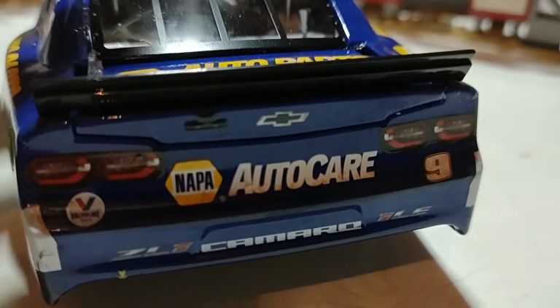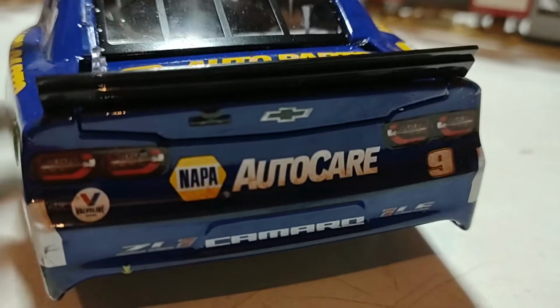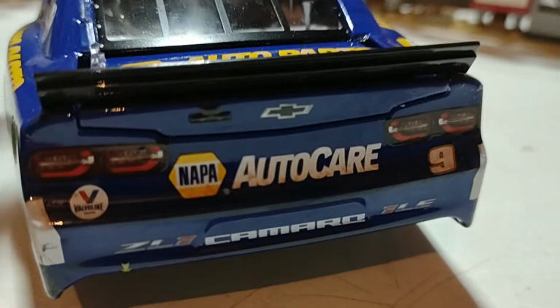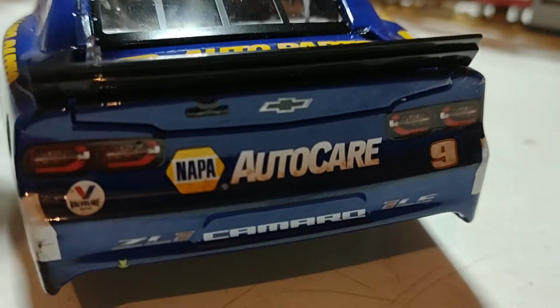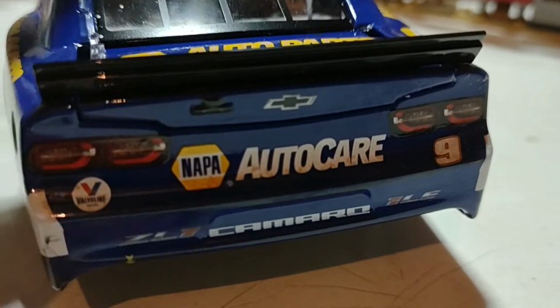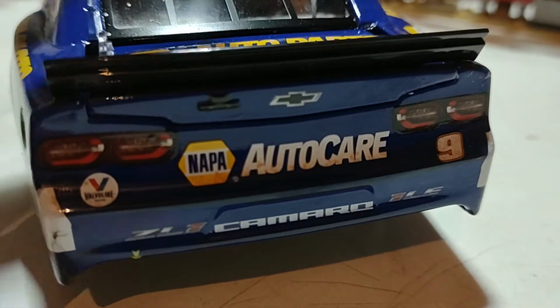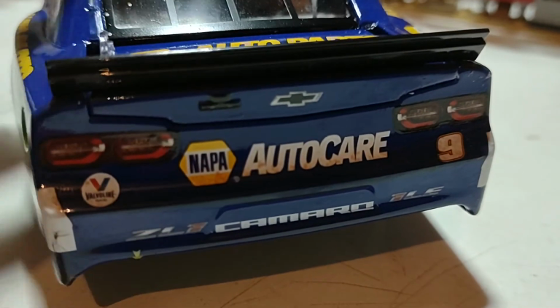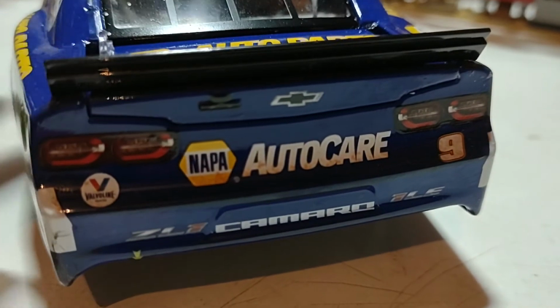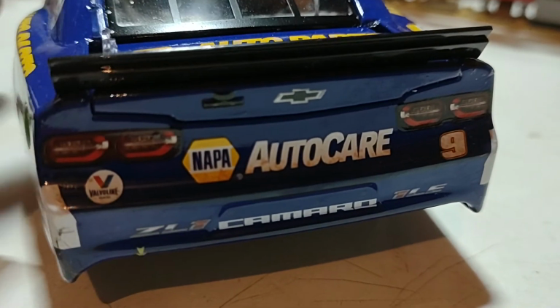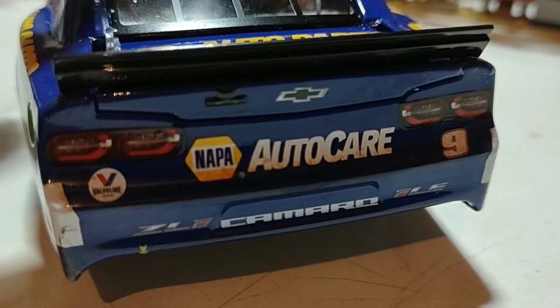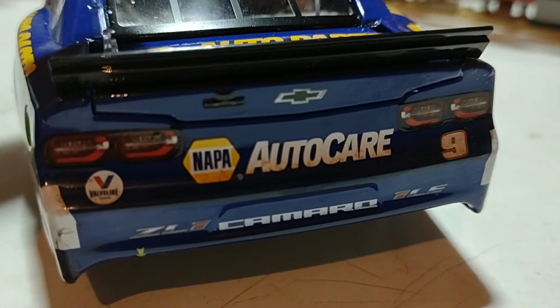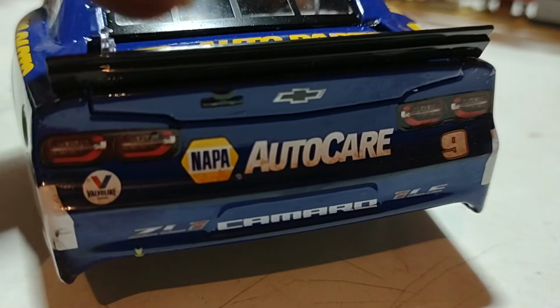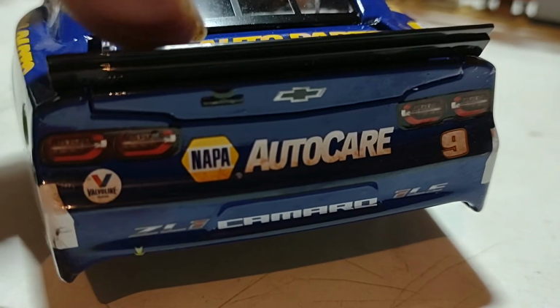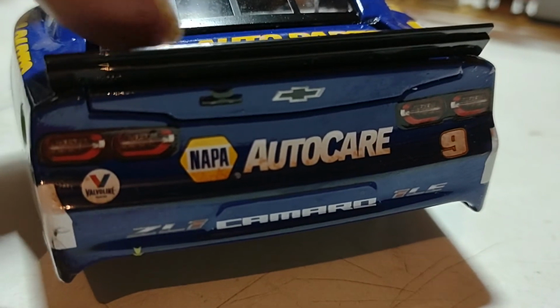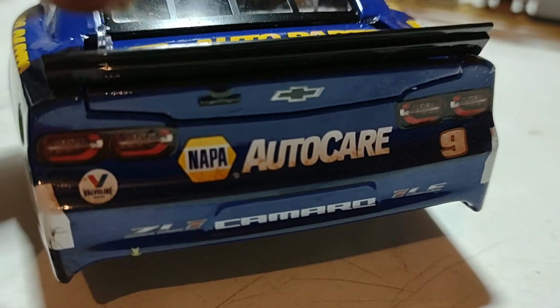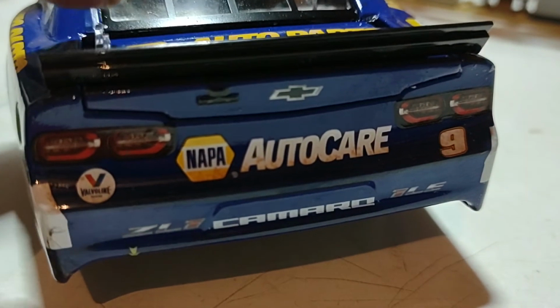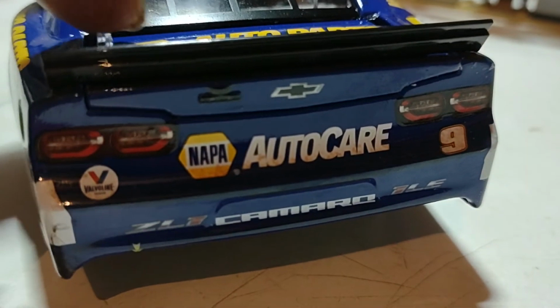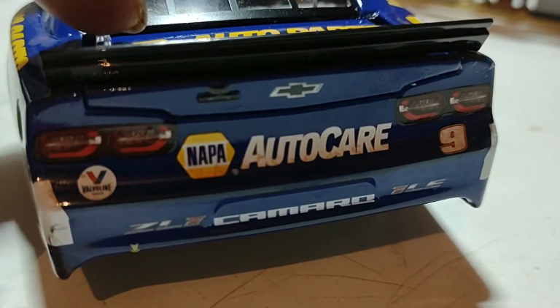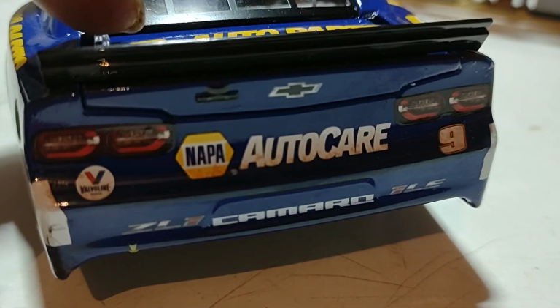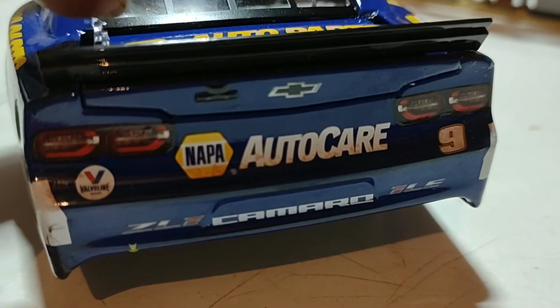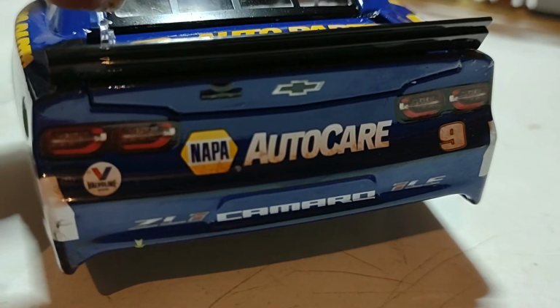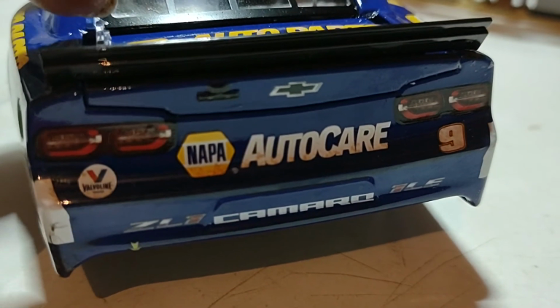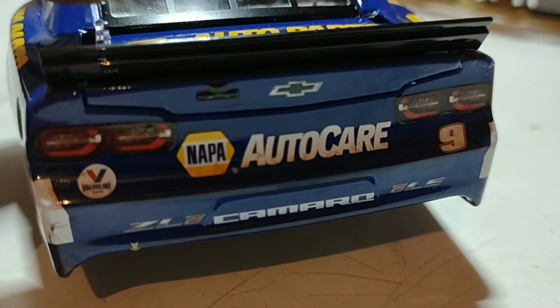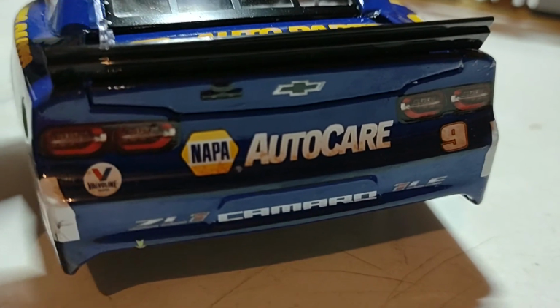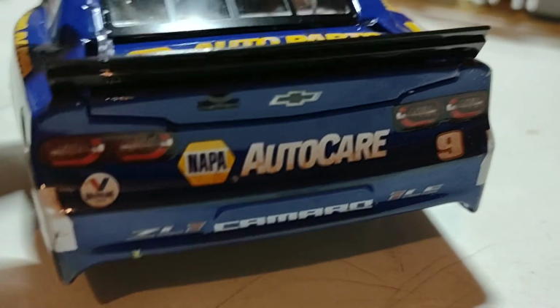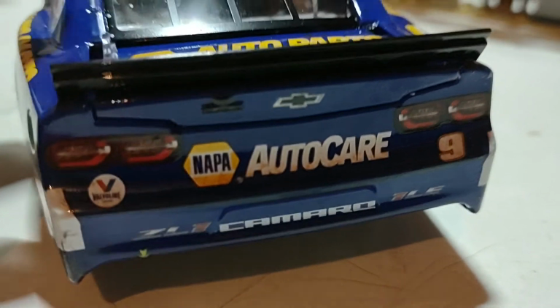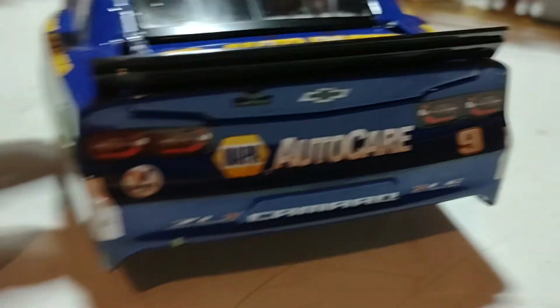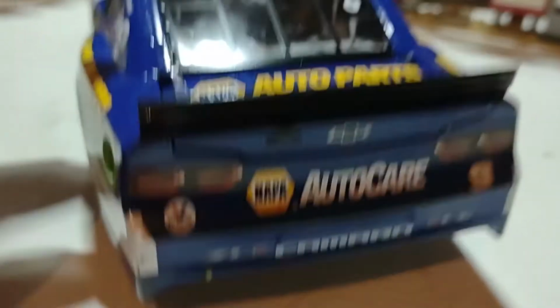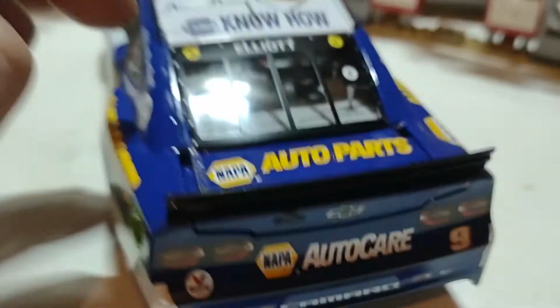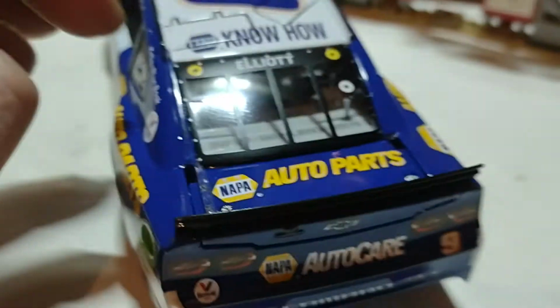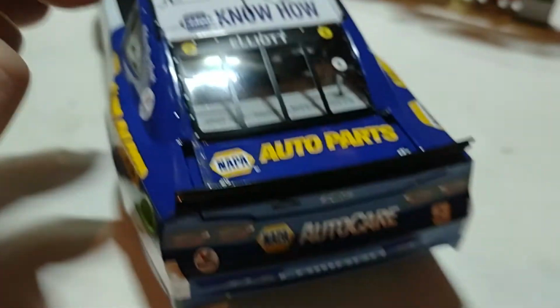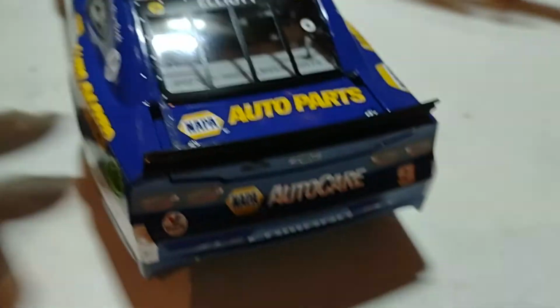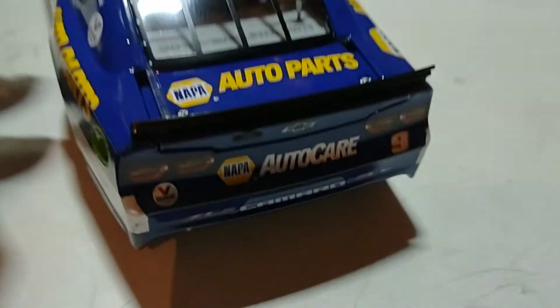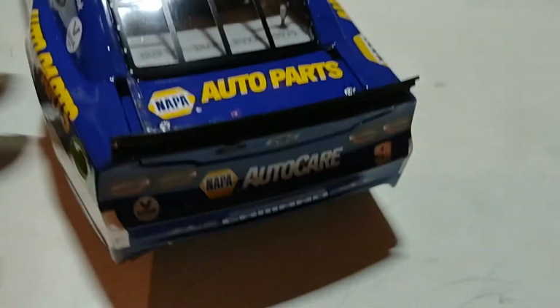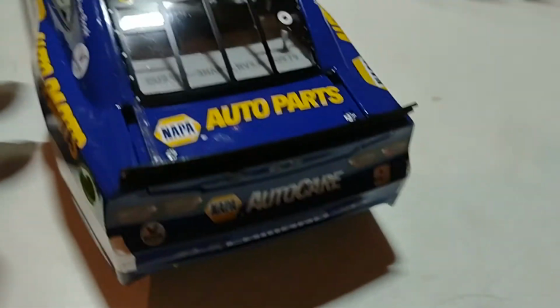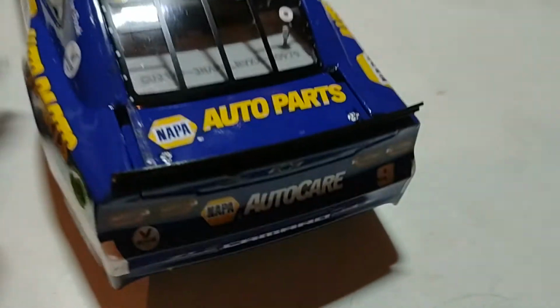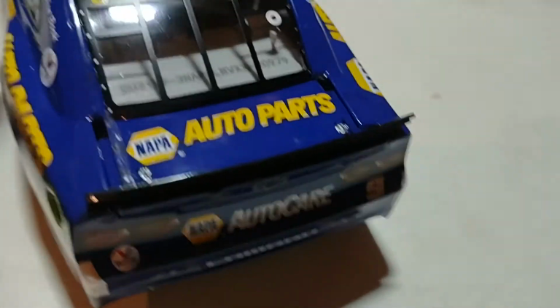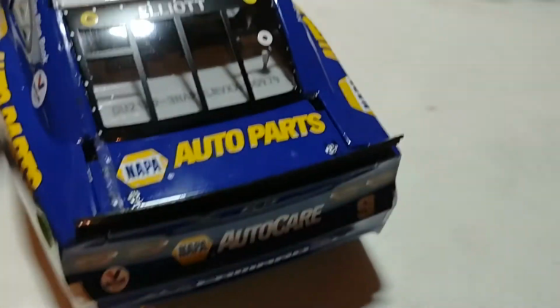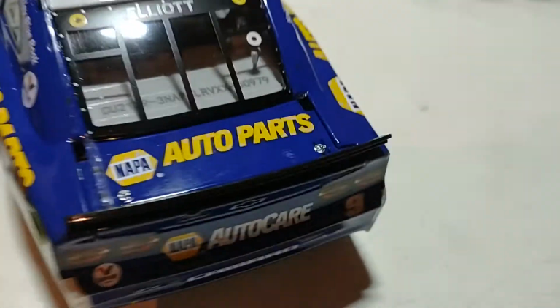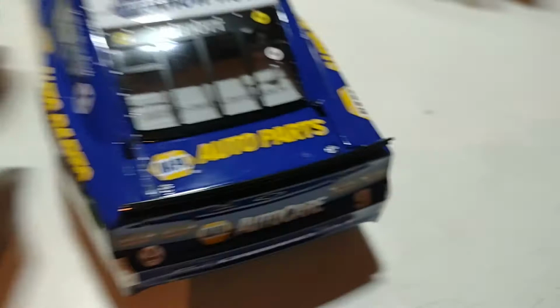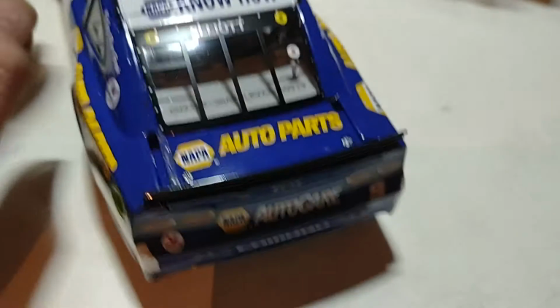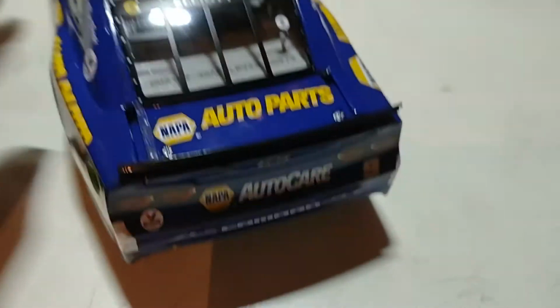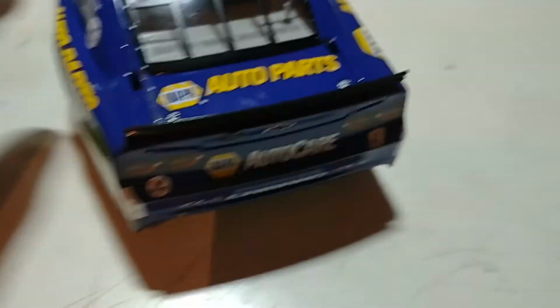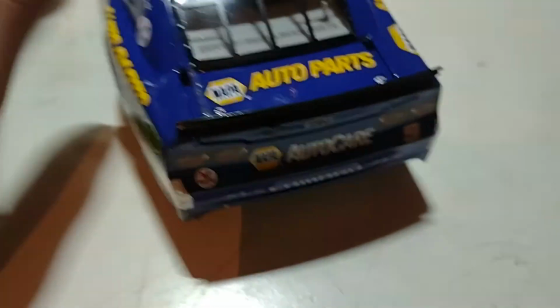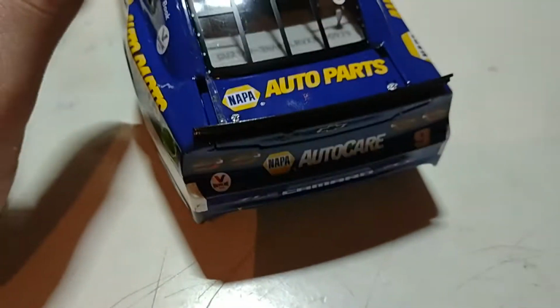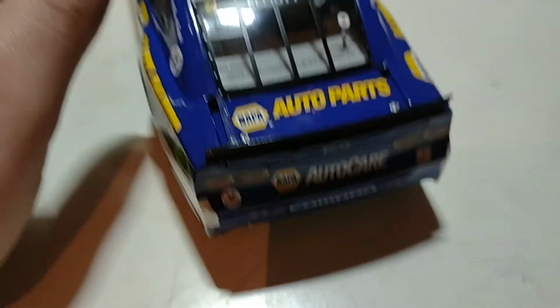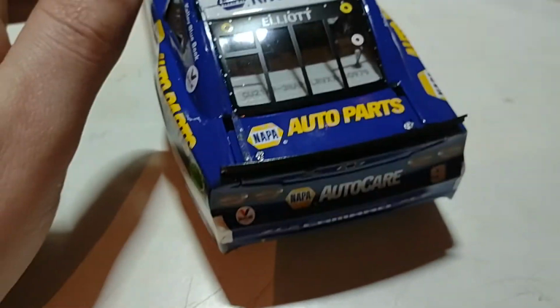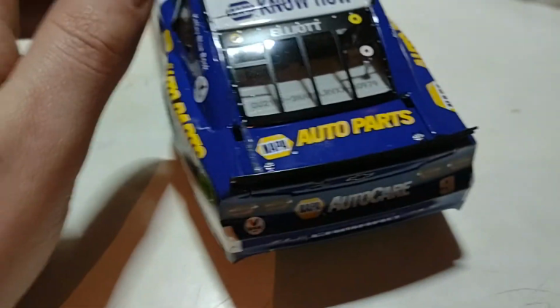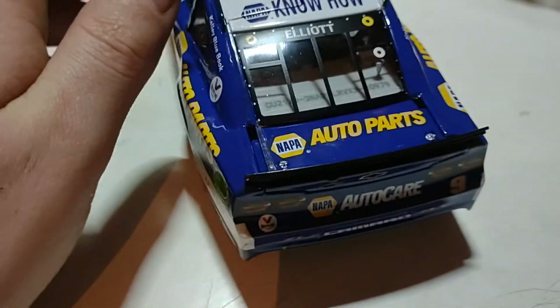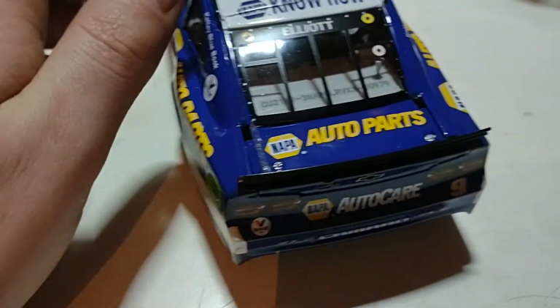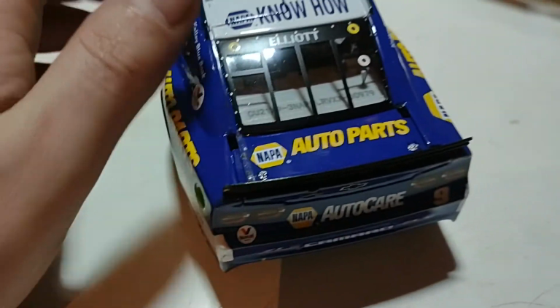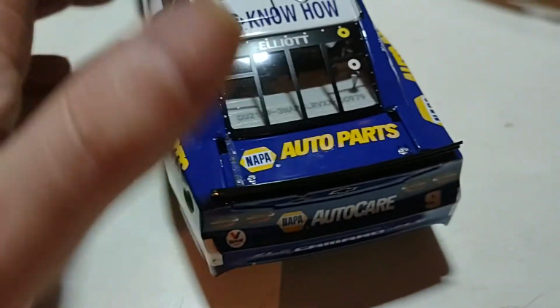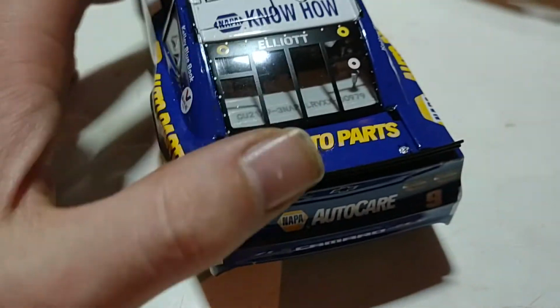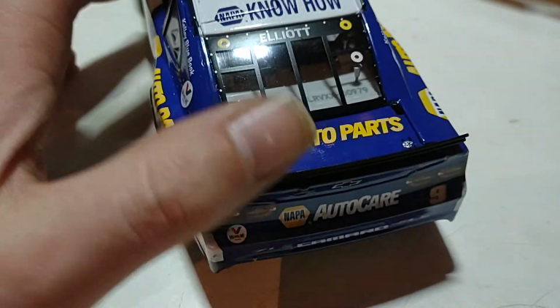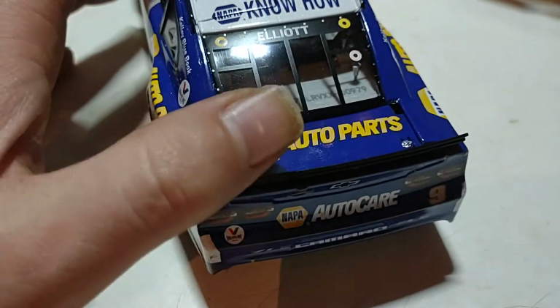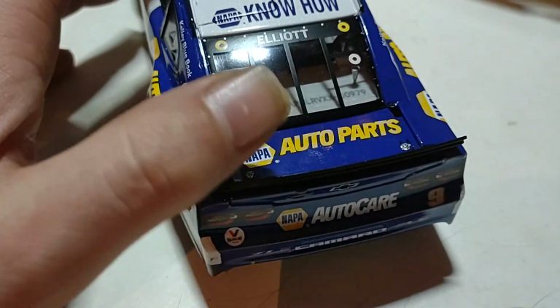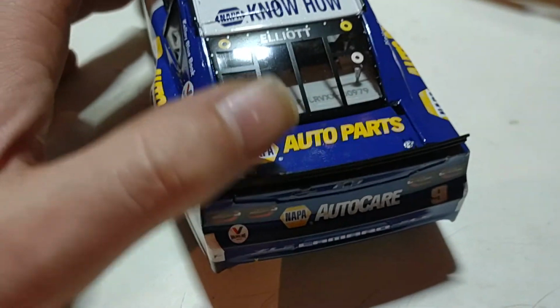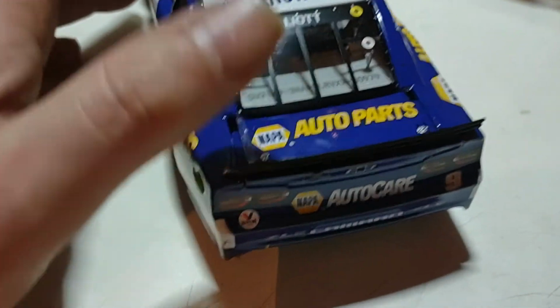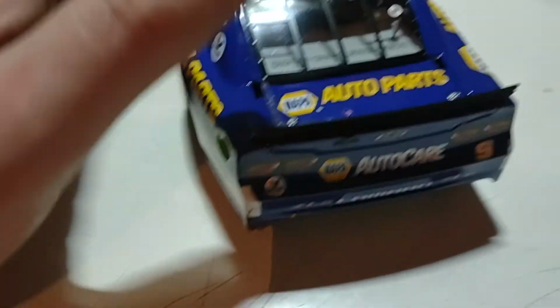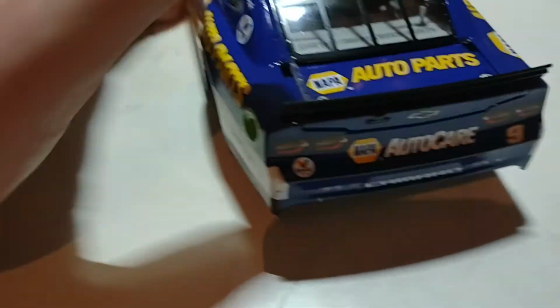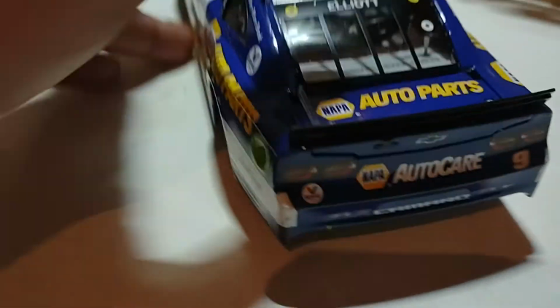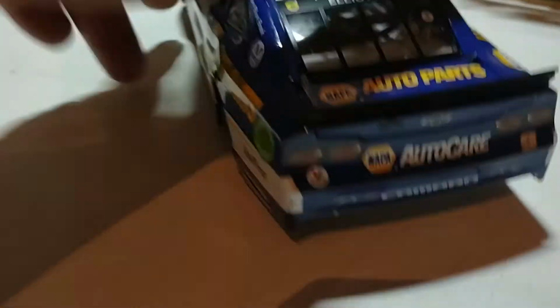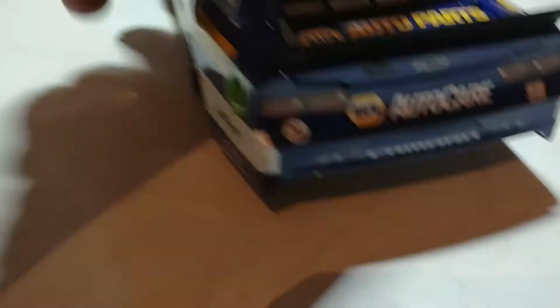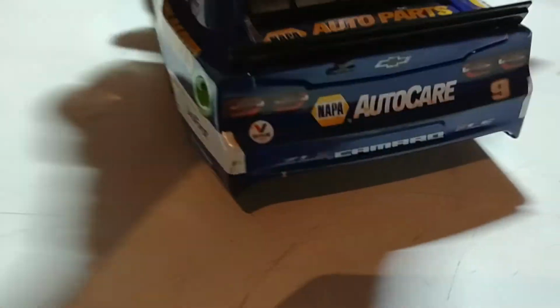I was looking for stained dirt back here but there's nothing on the rear. You also have the Napa Auto Parts logo up on the deck lid.